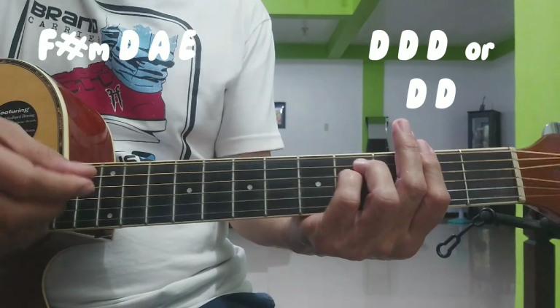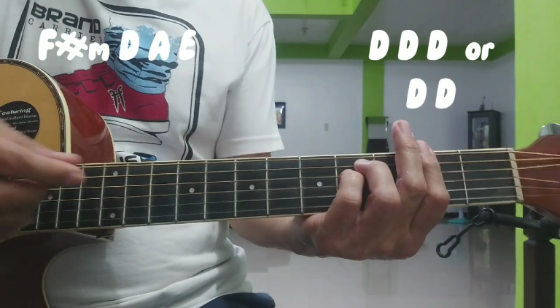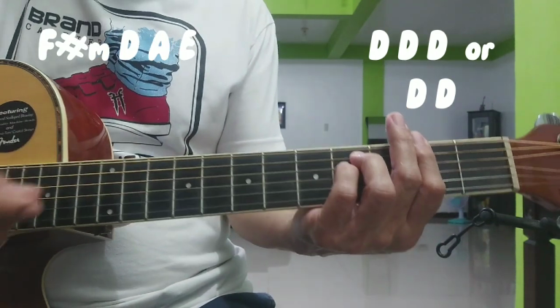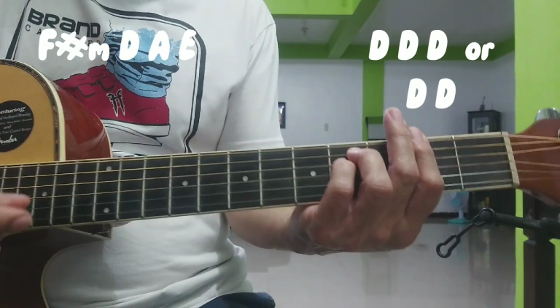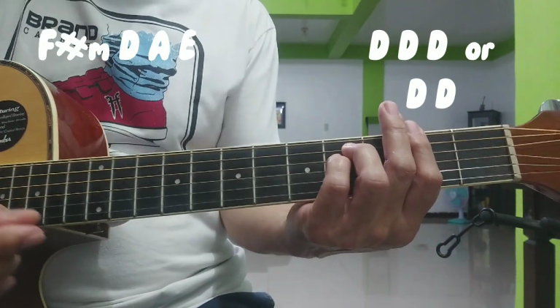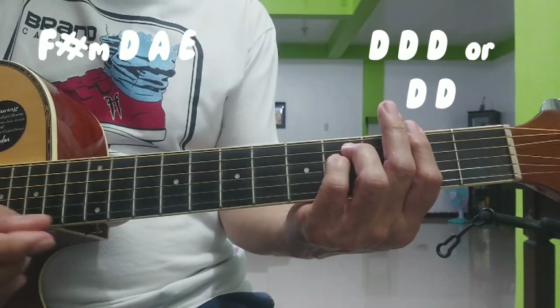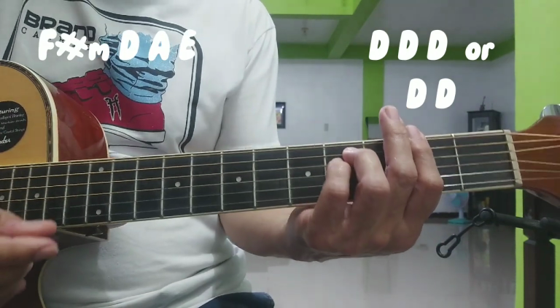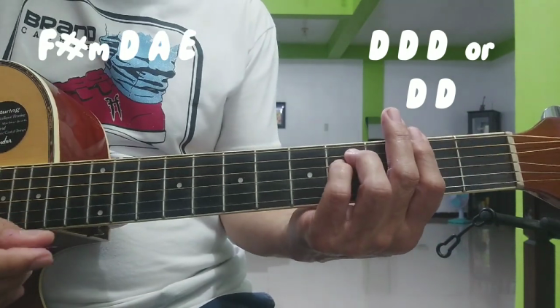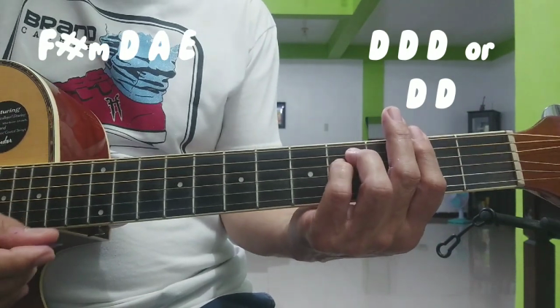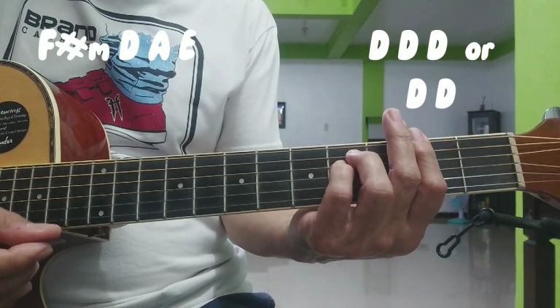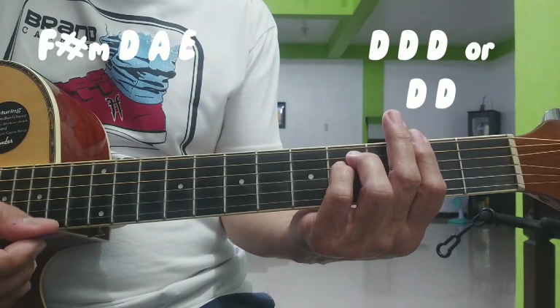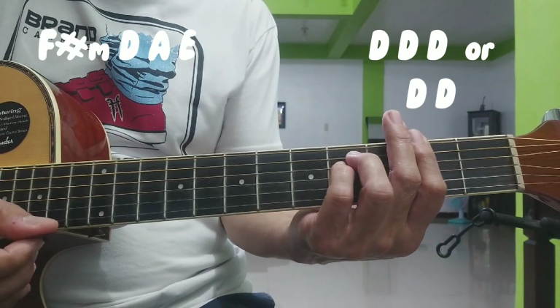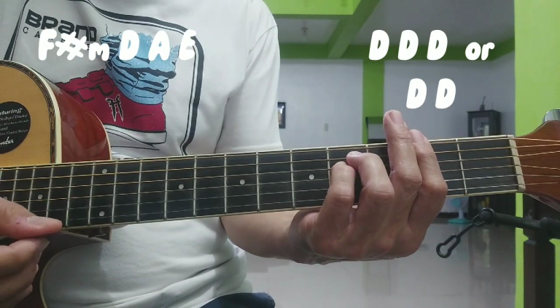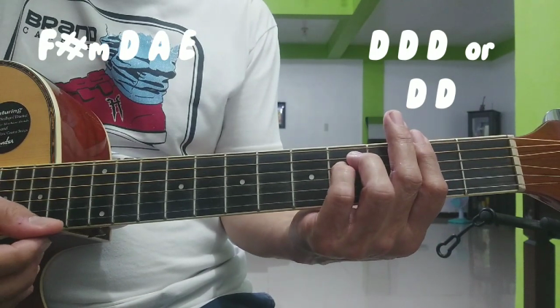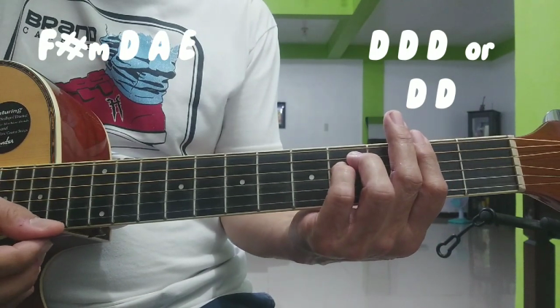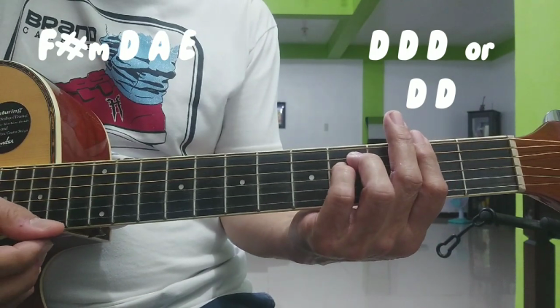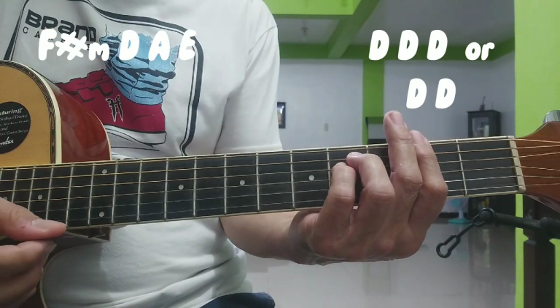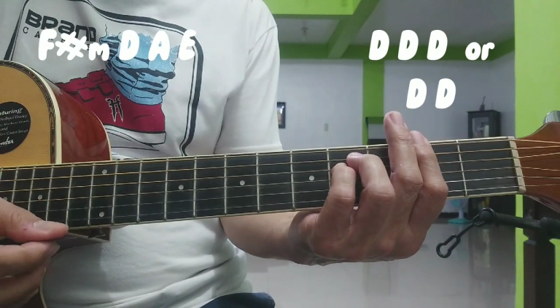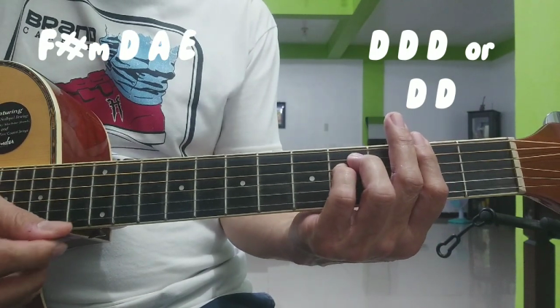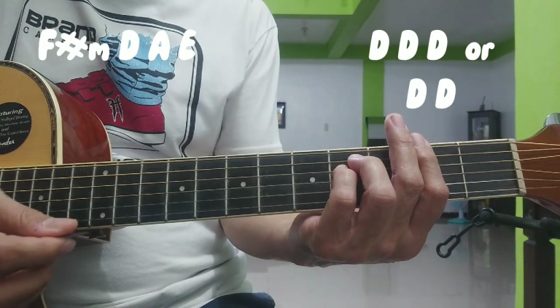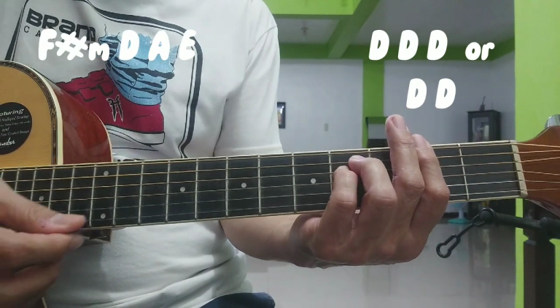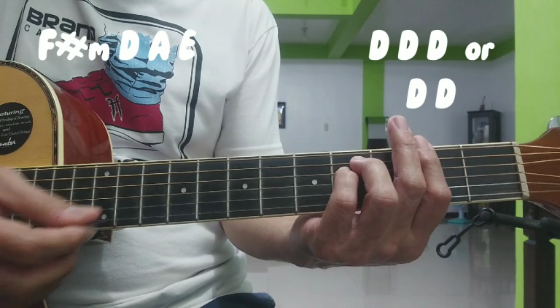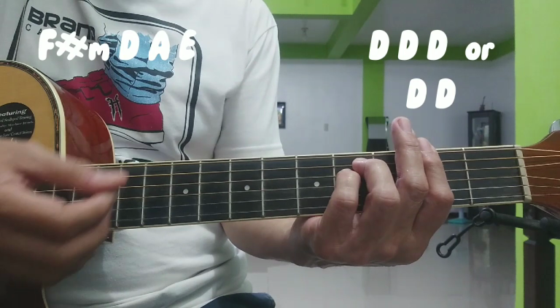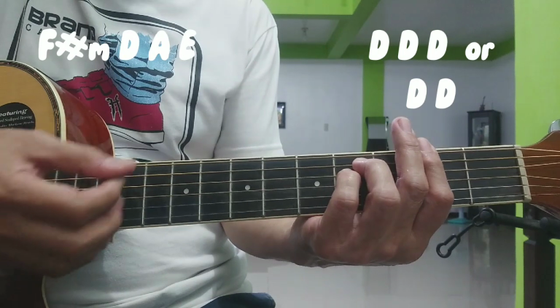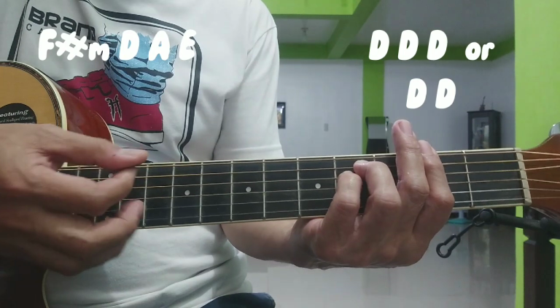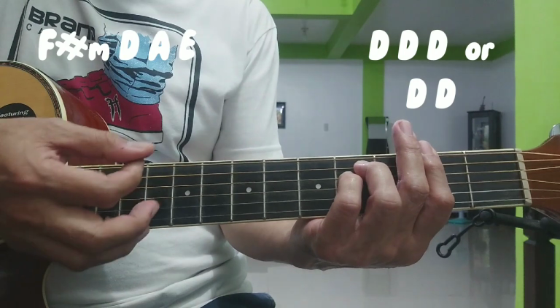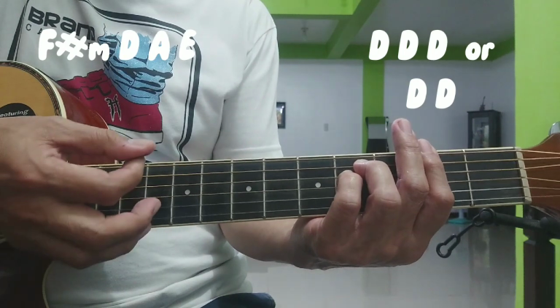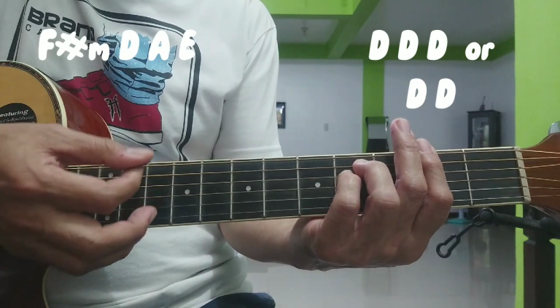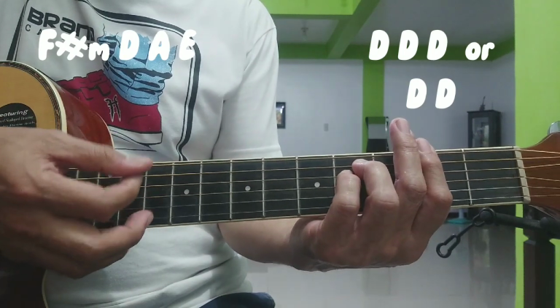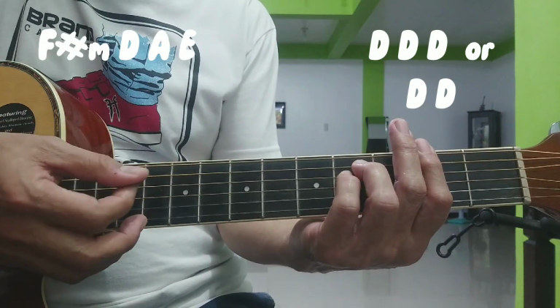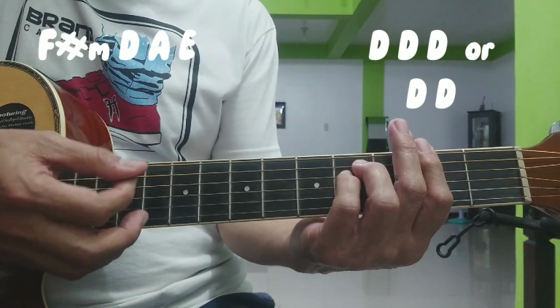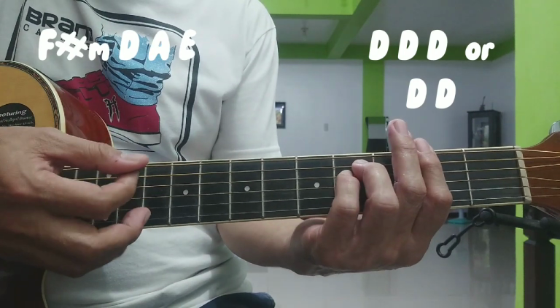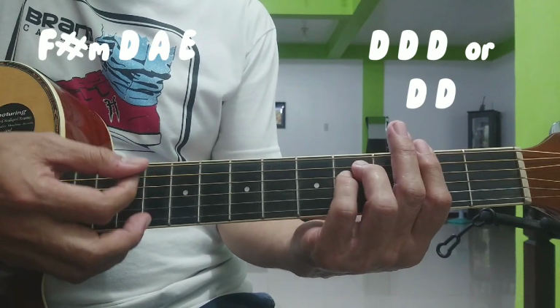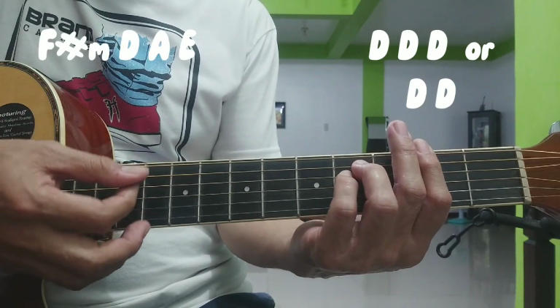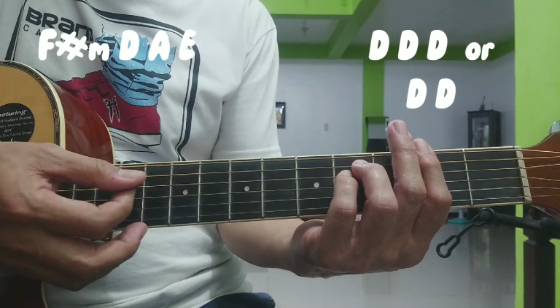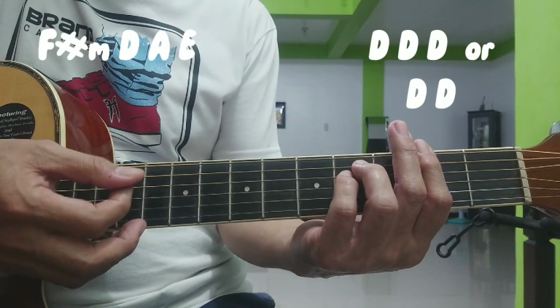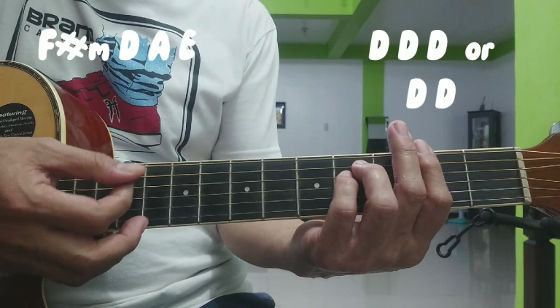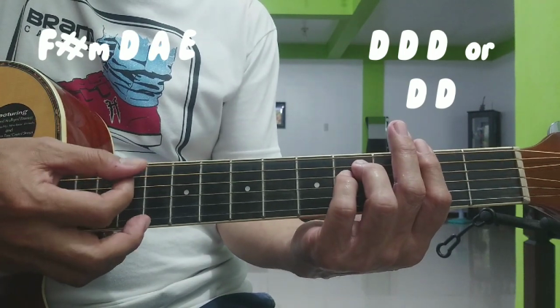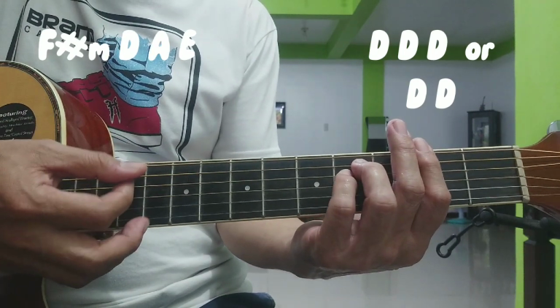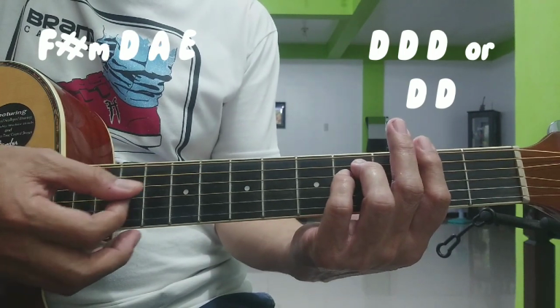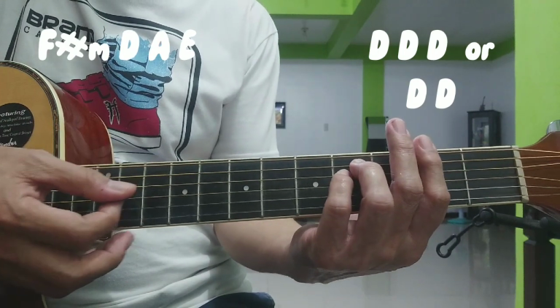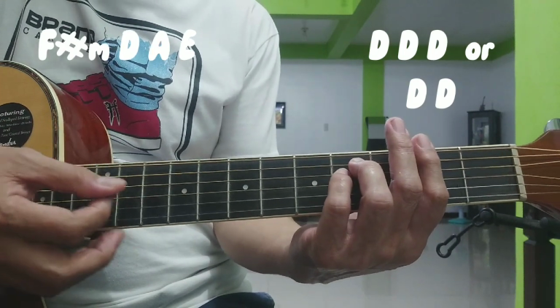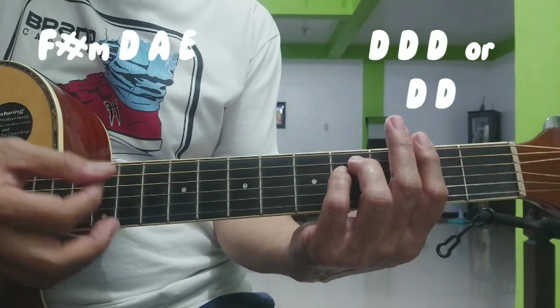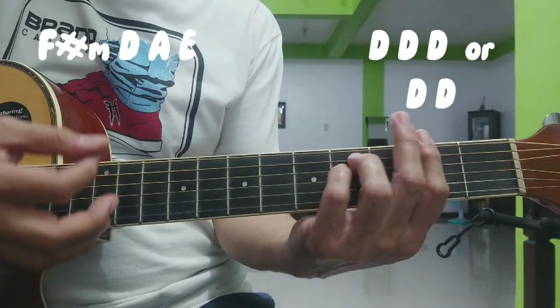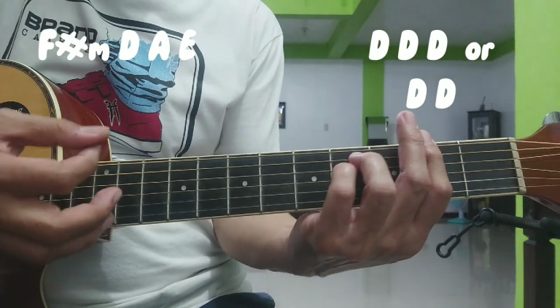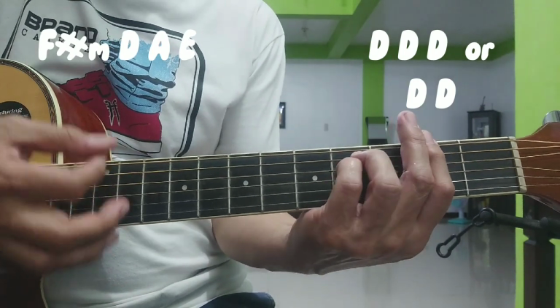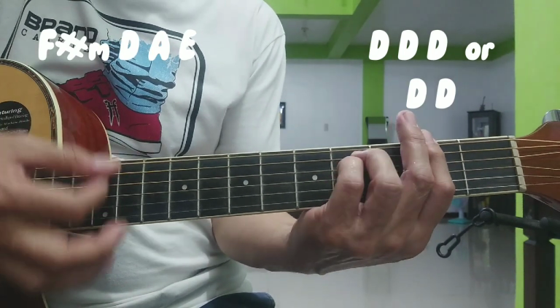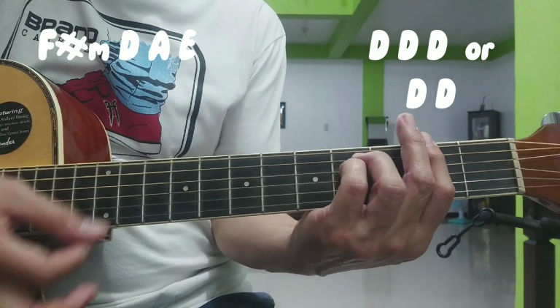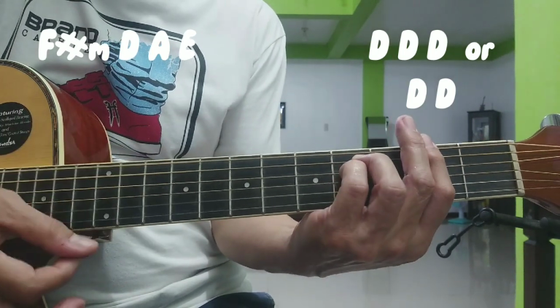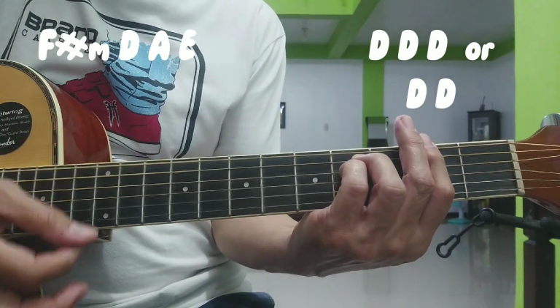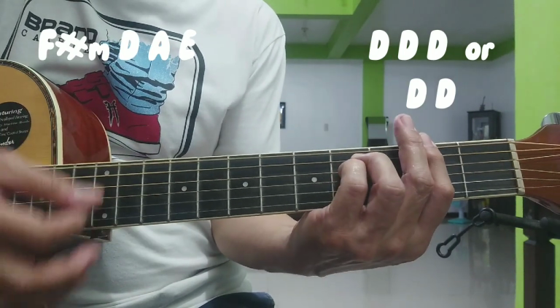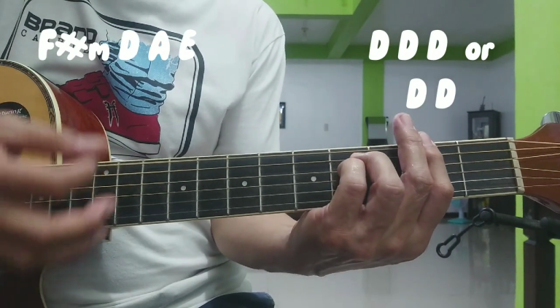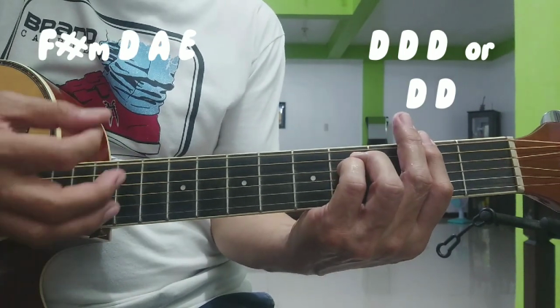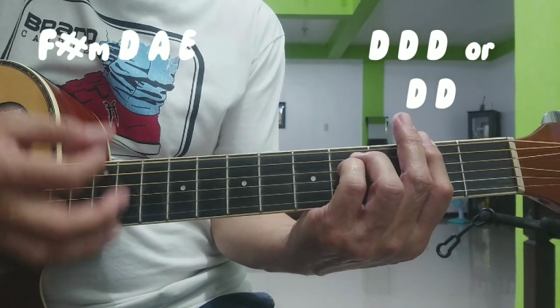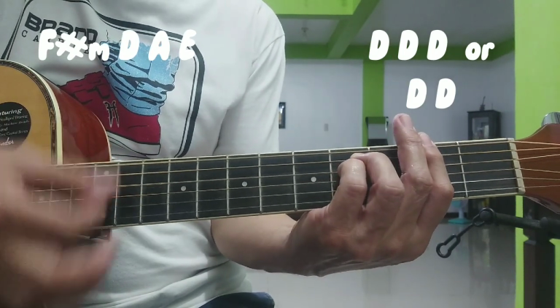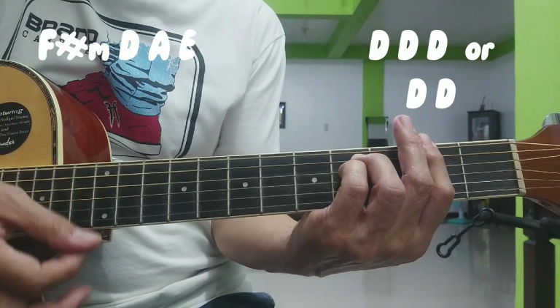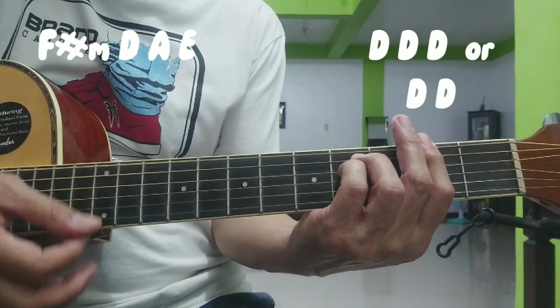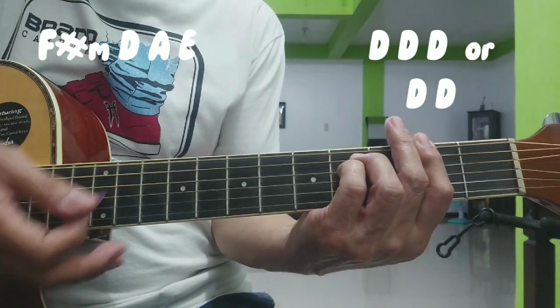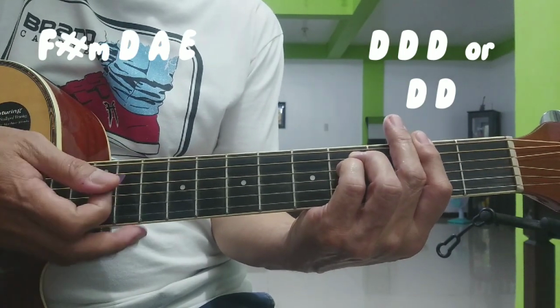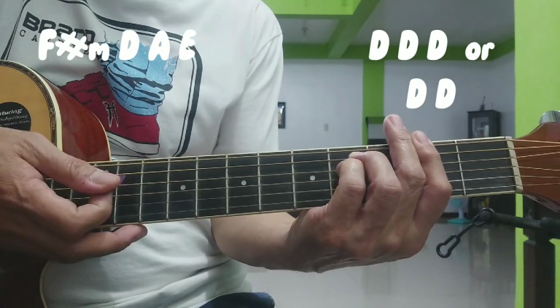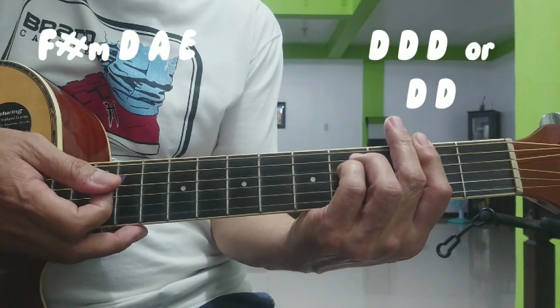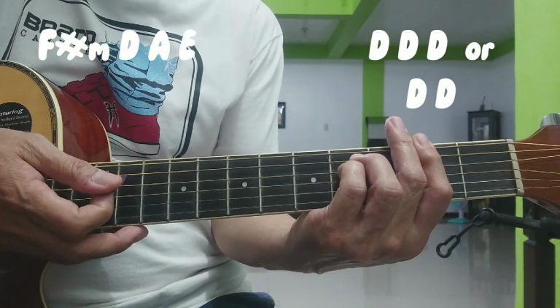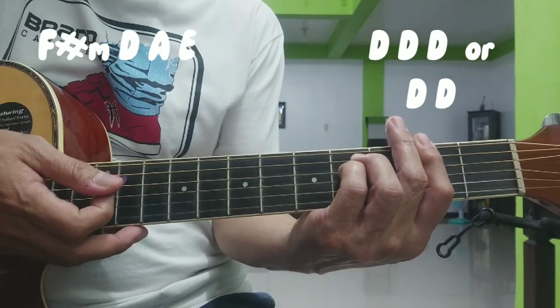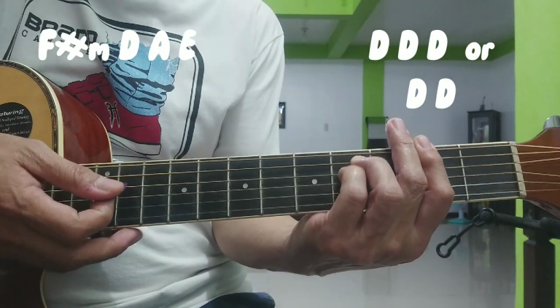So puro down ang ating strumming pattern. F sharp minor — tatlong down.